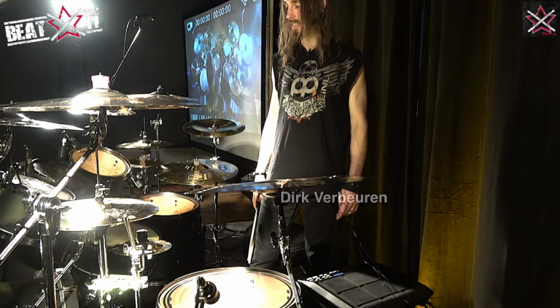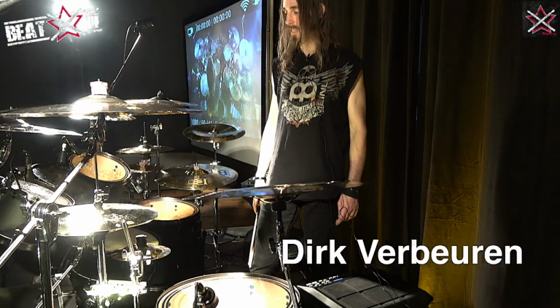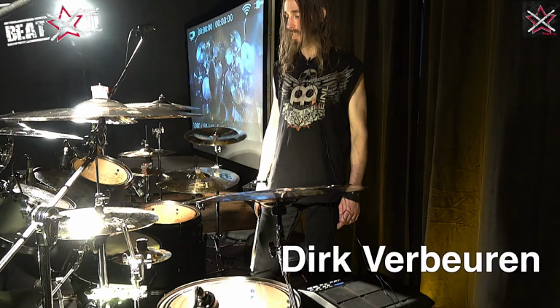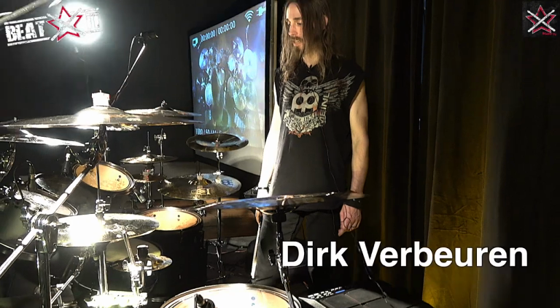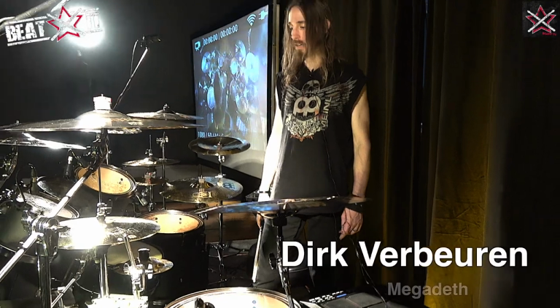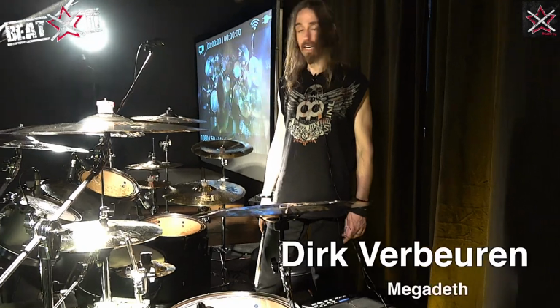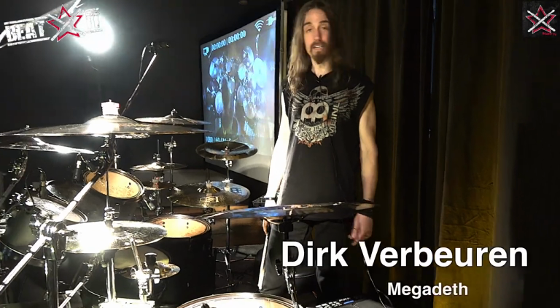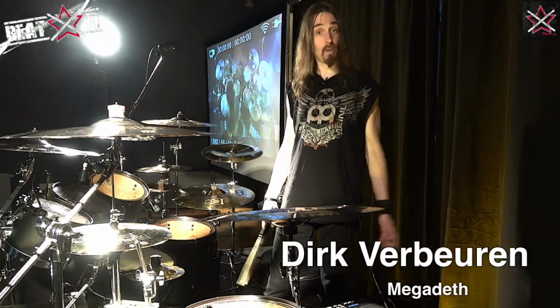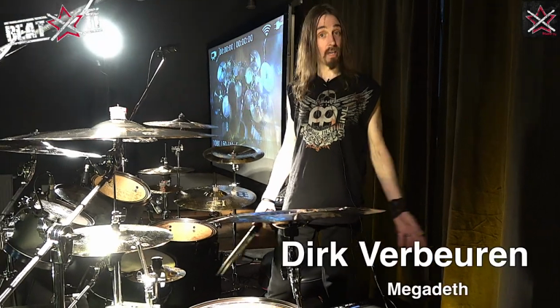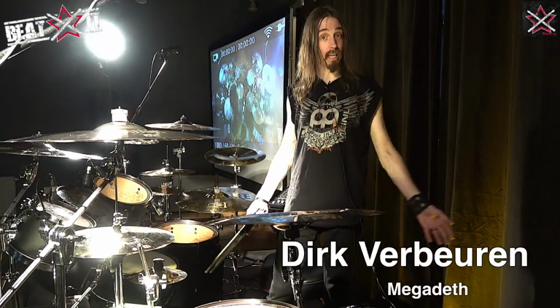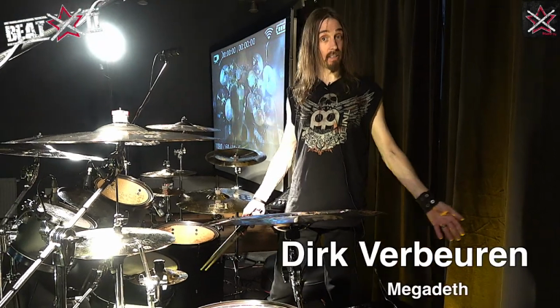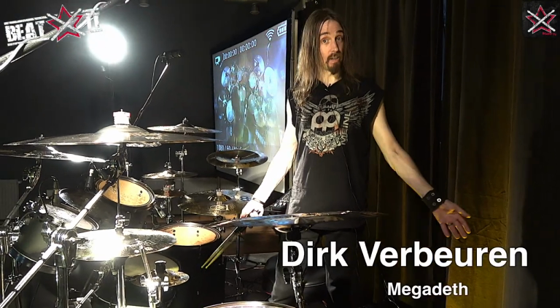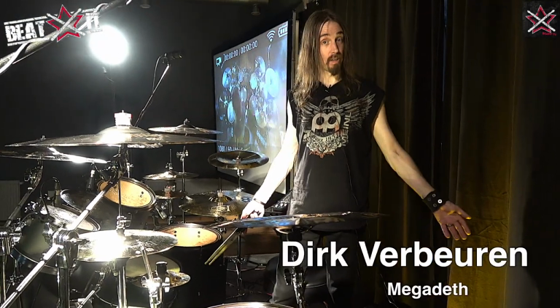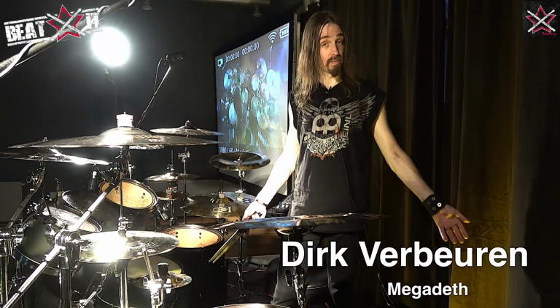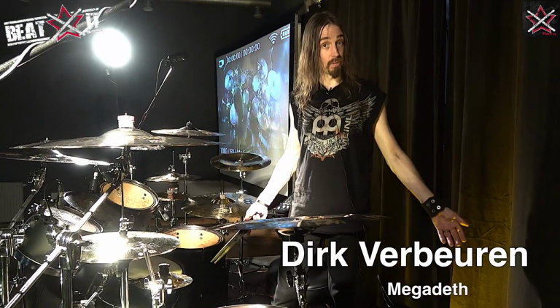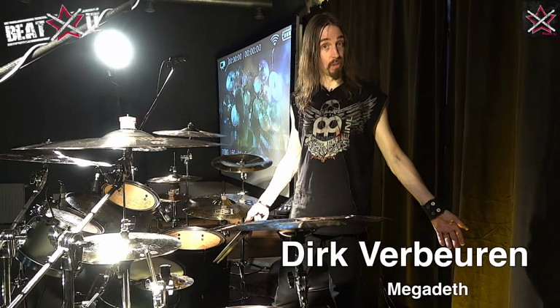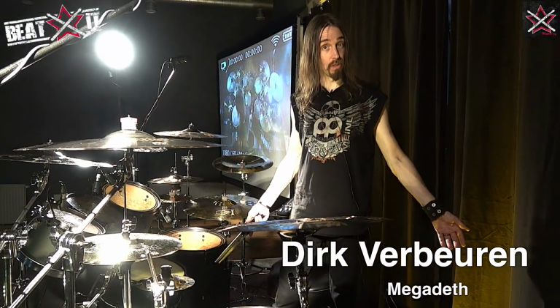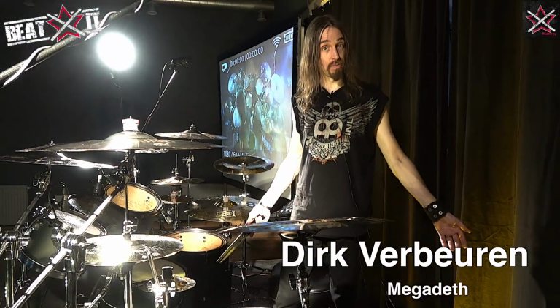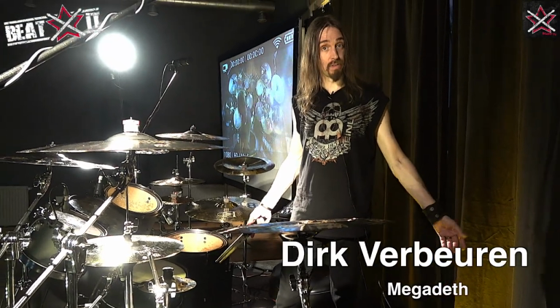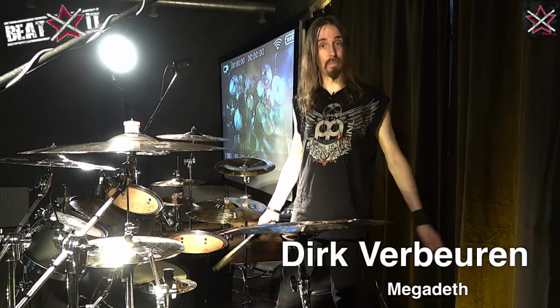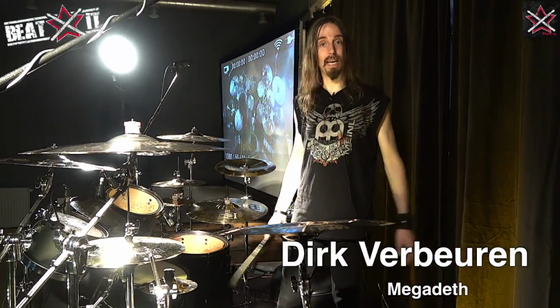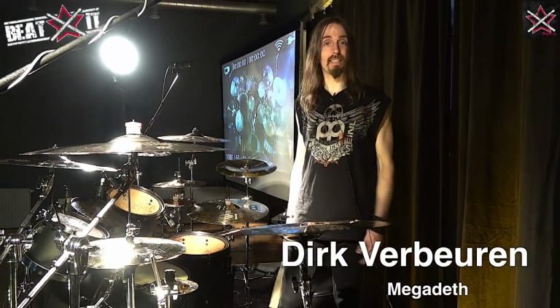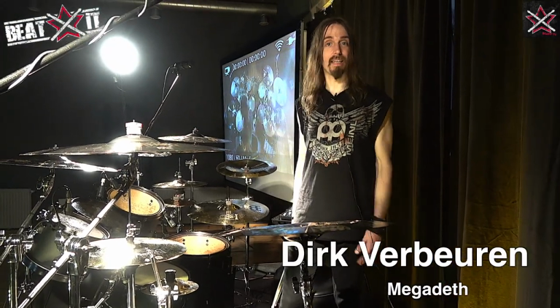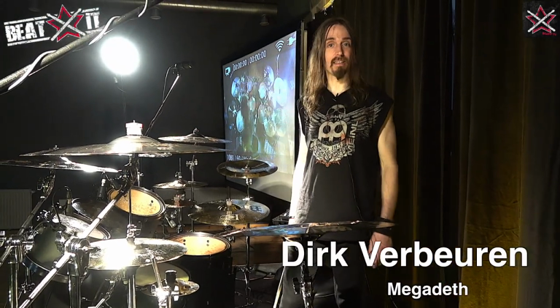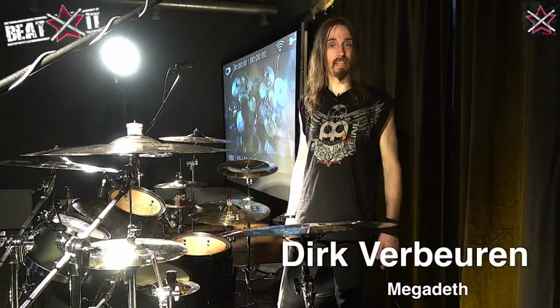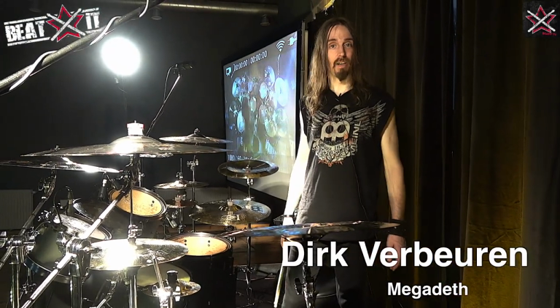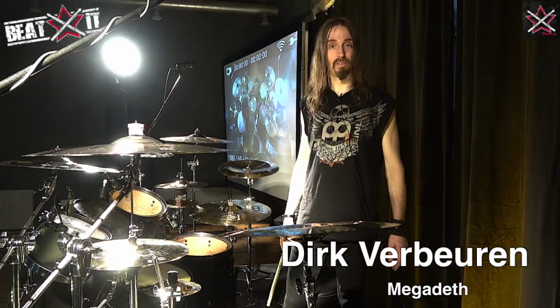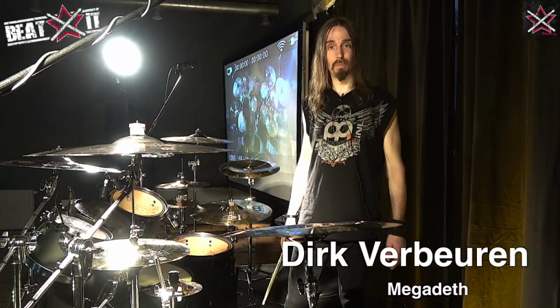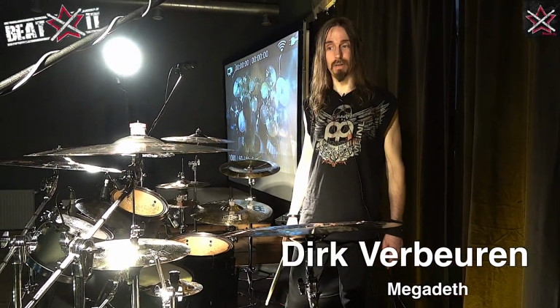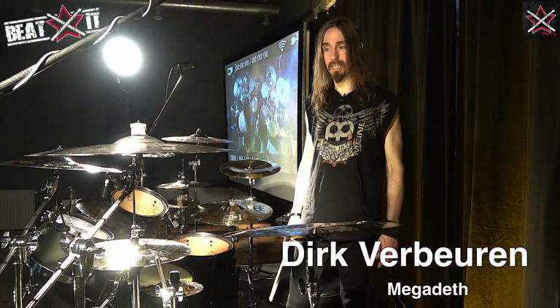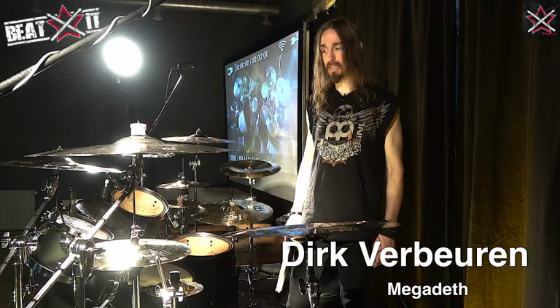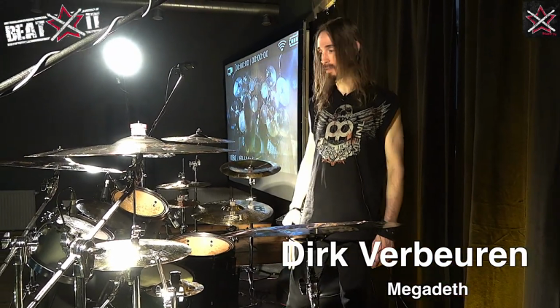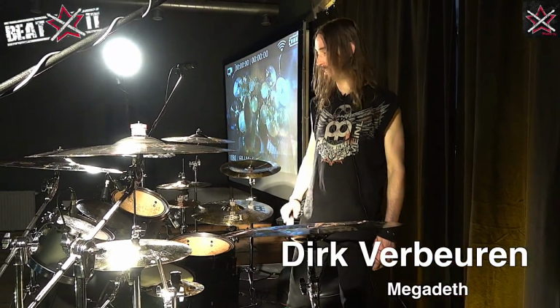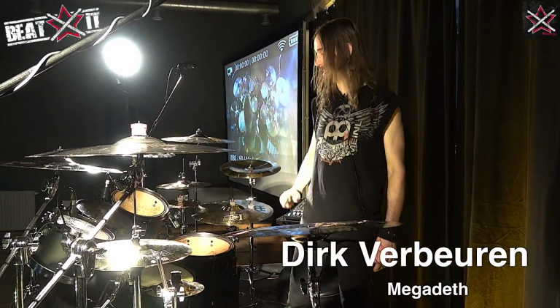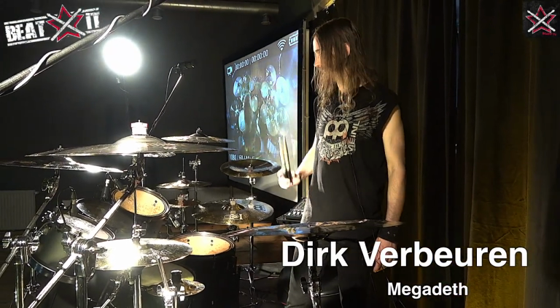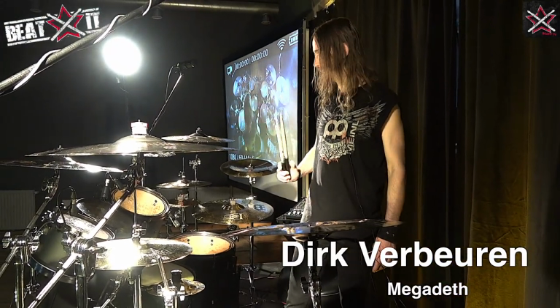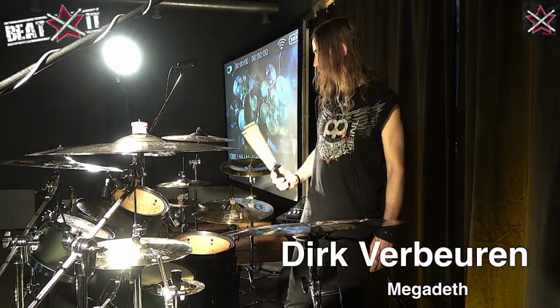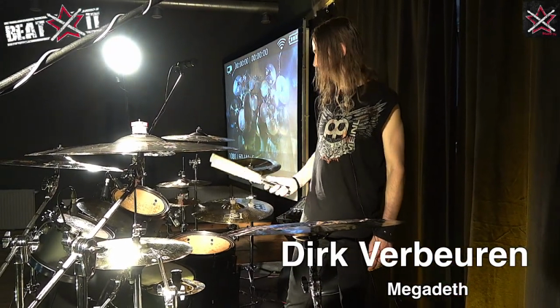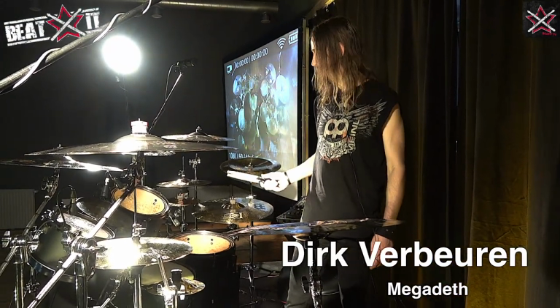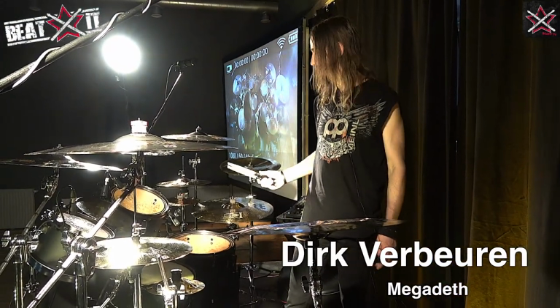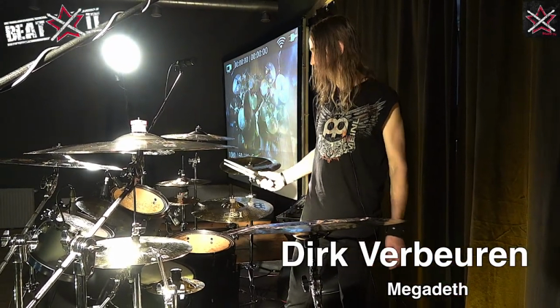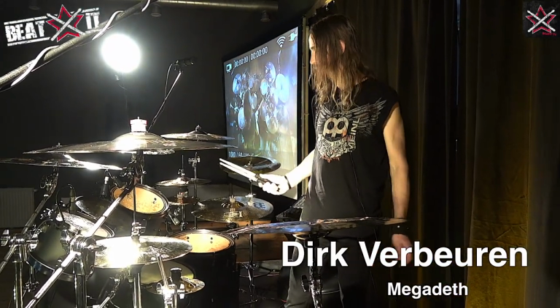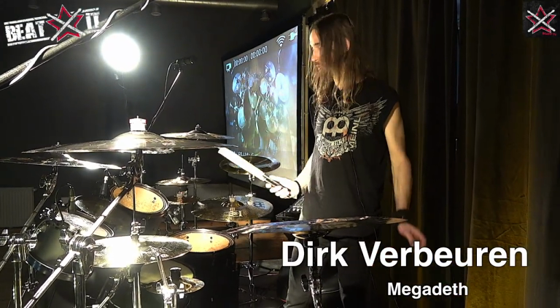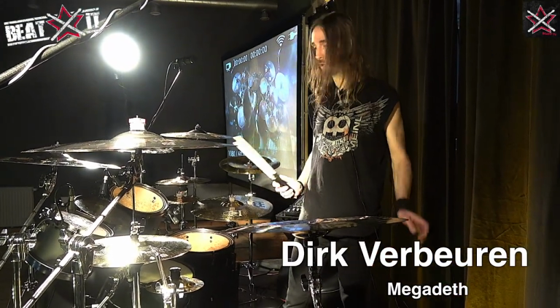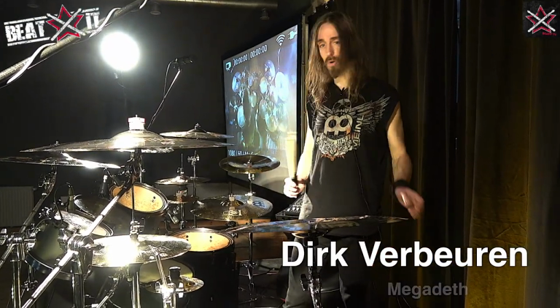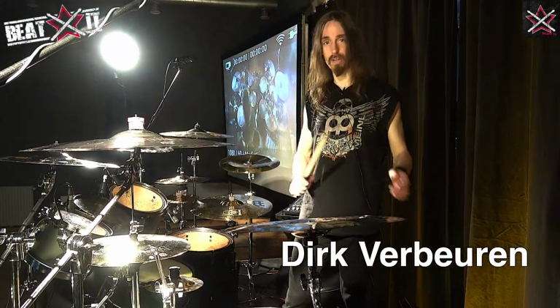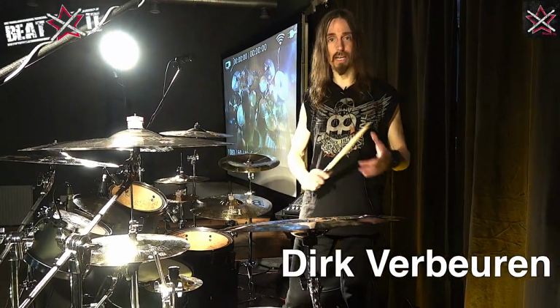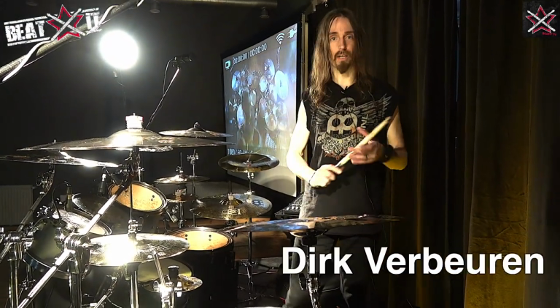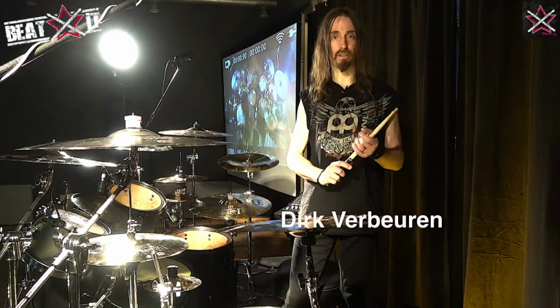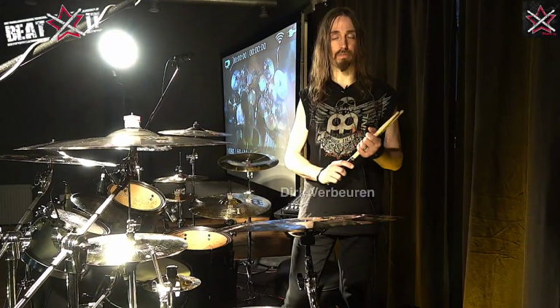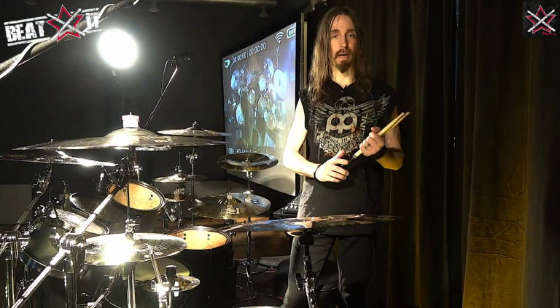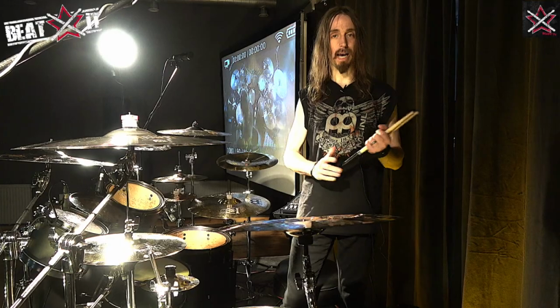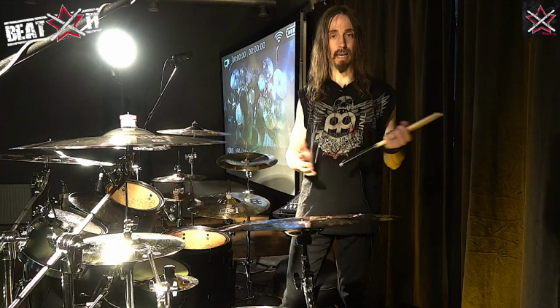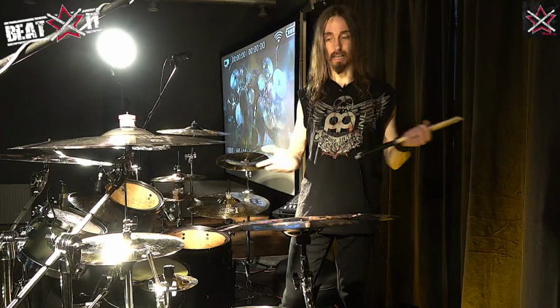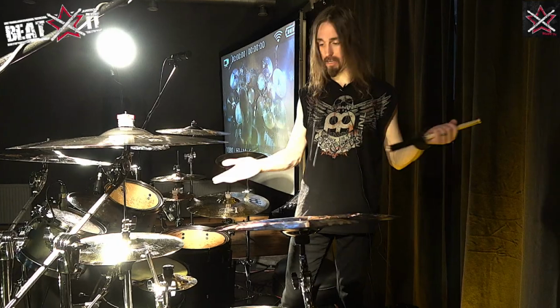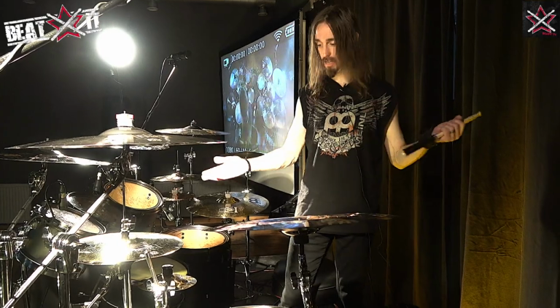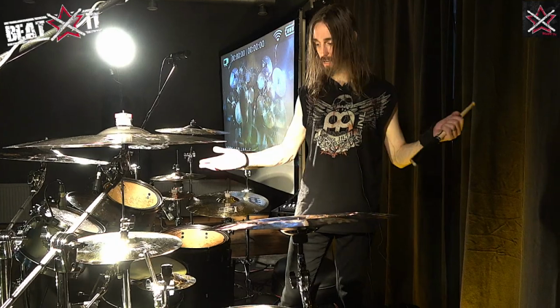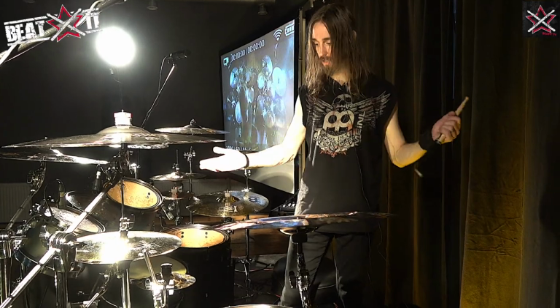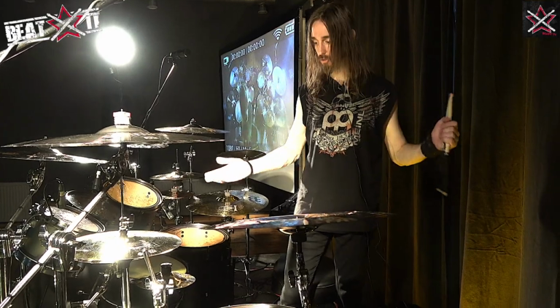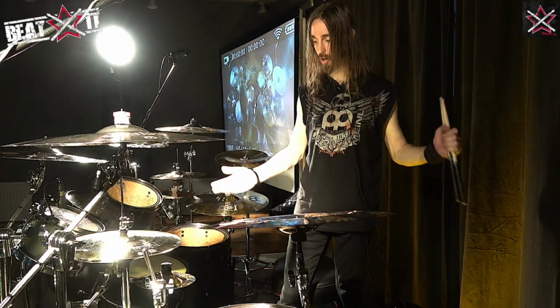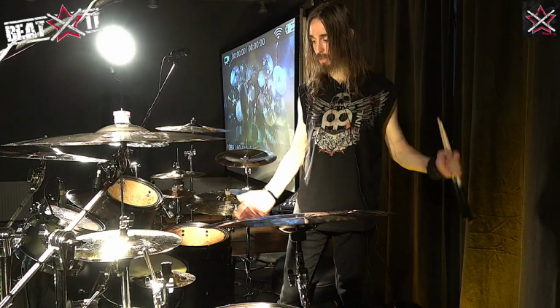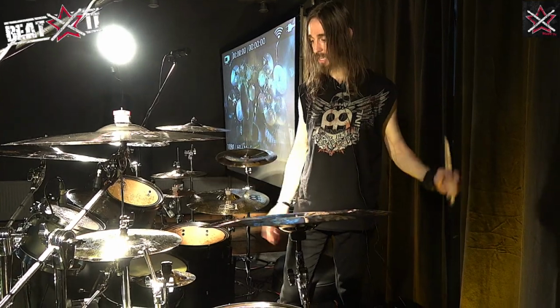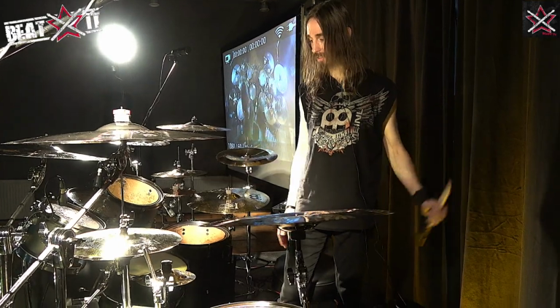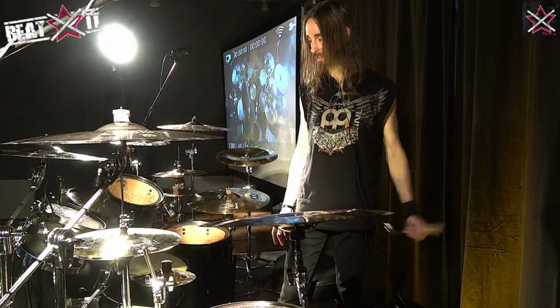Derek Rebjorn from Megadeth — hello everybody, I'm gonna give you a quick rundown of my drum kit.